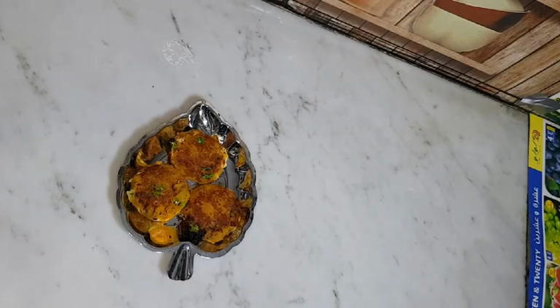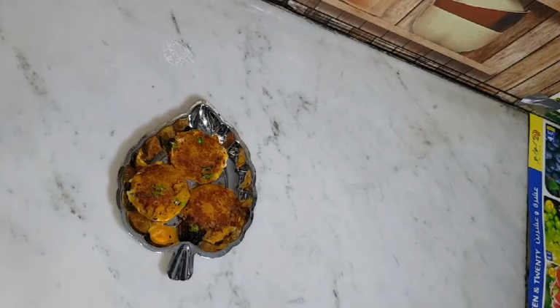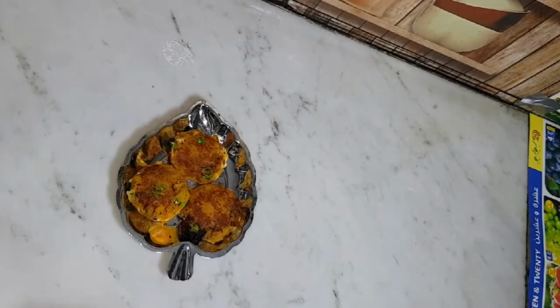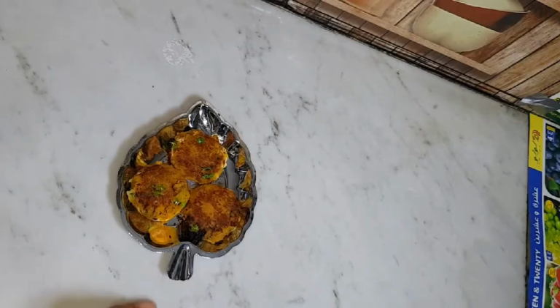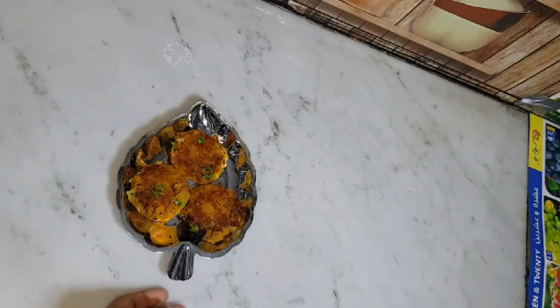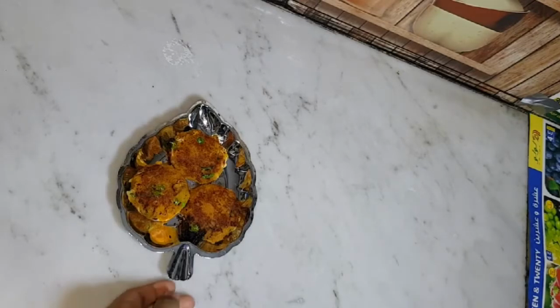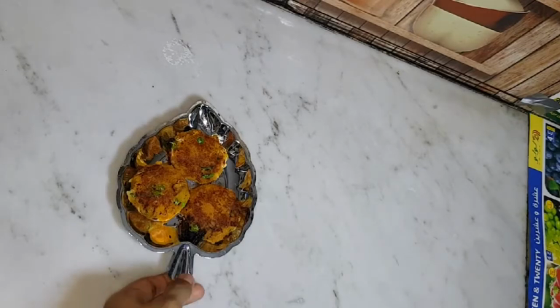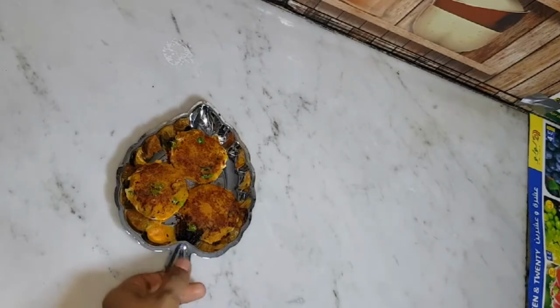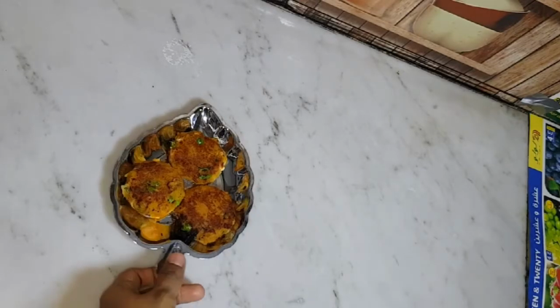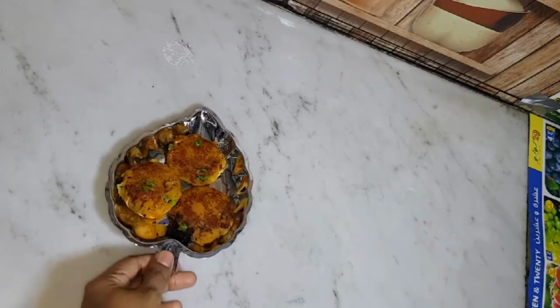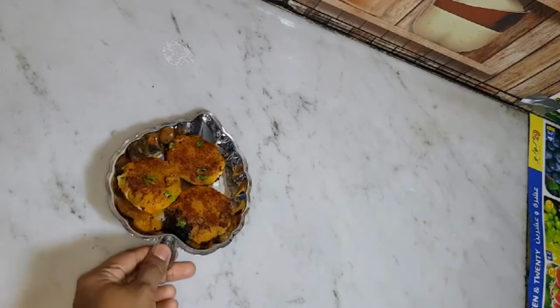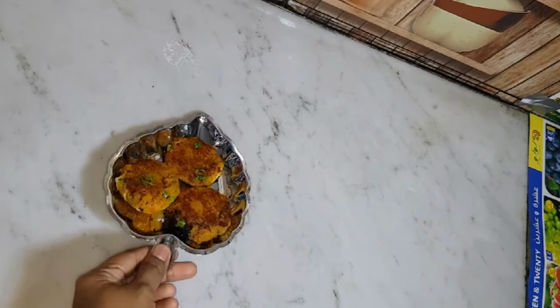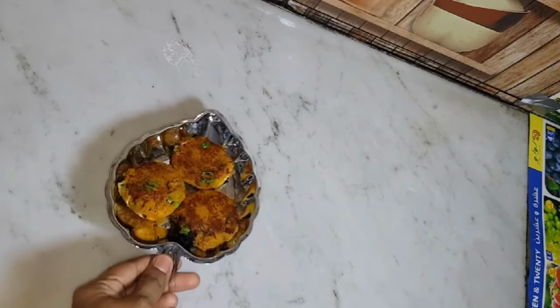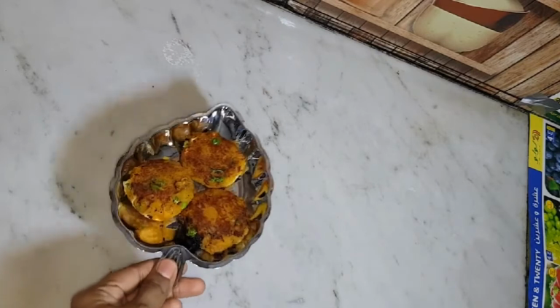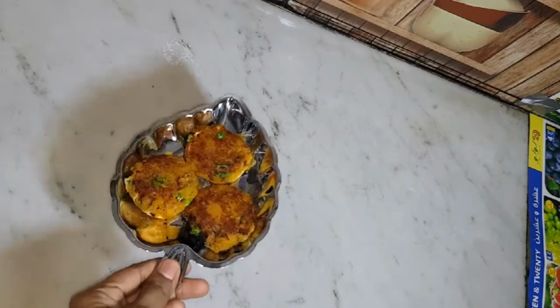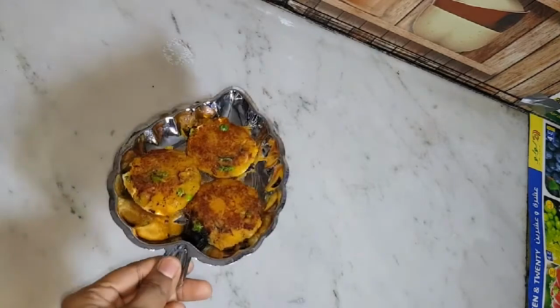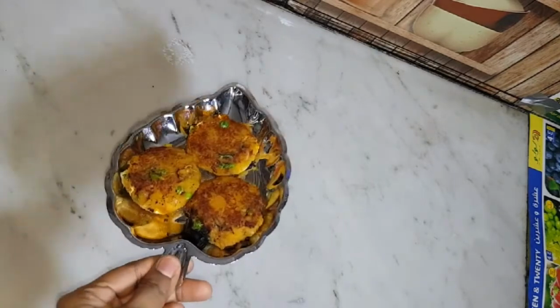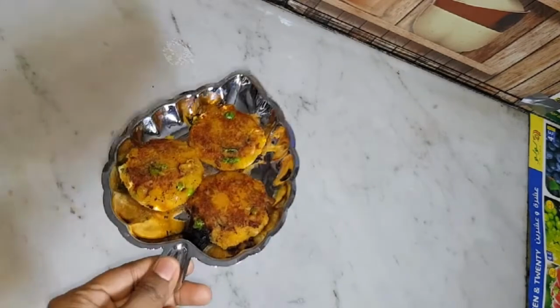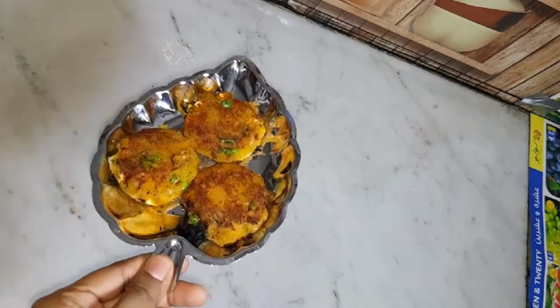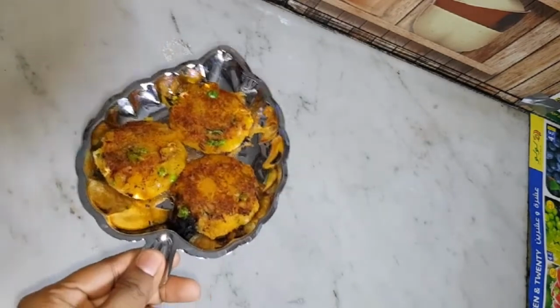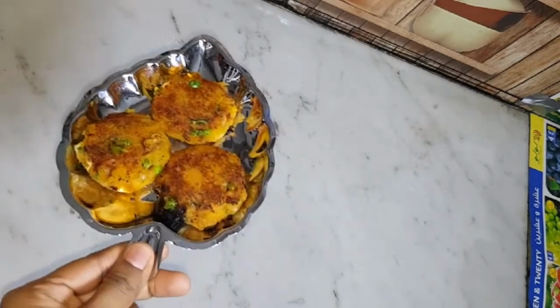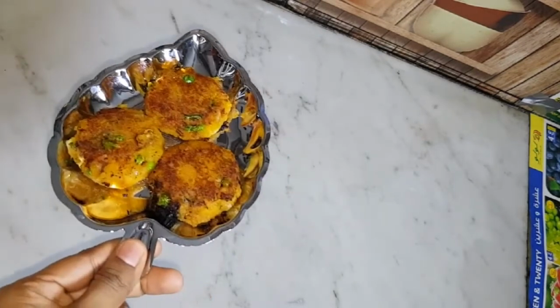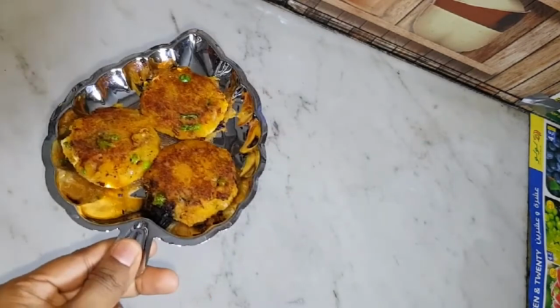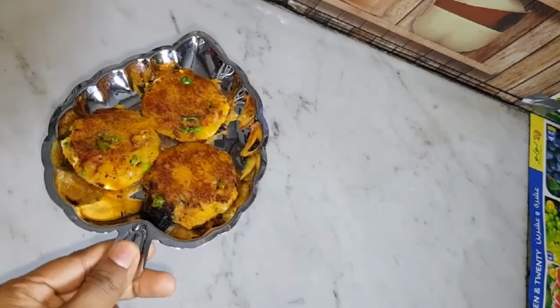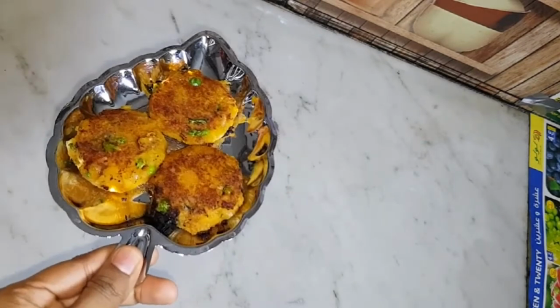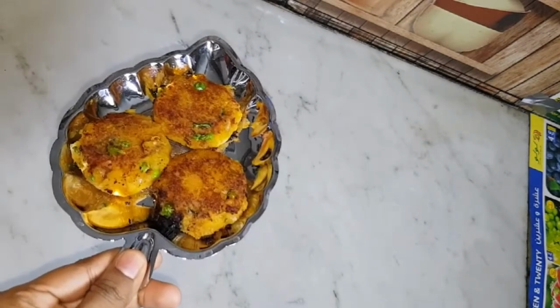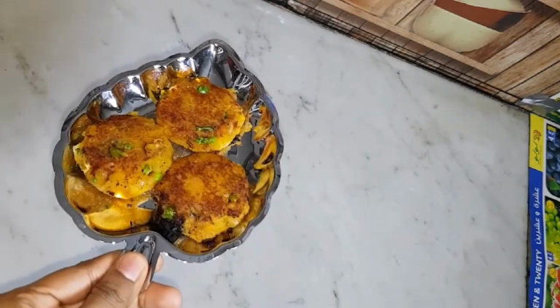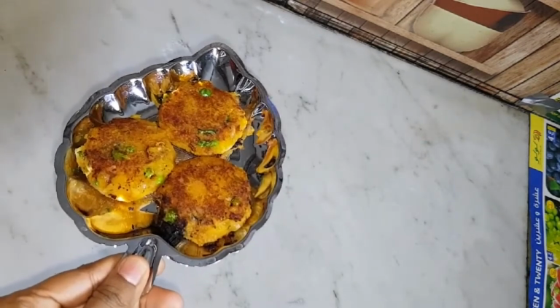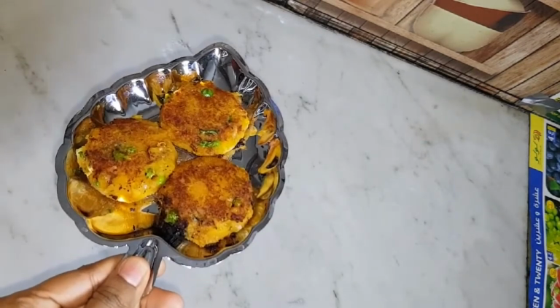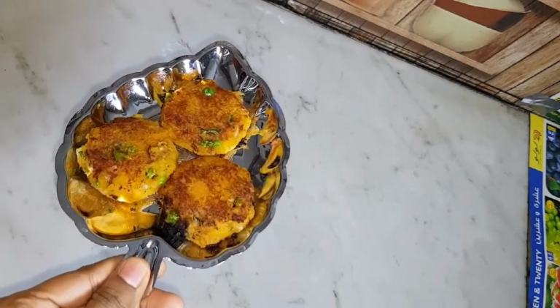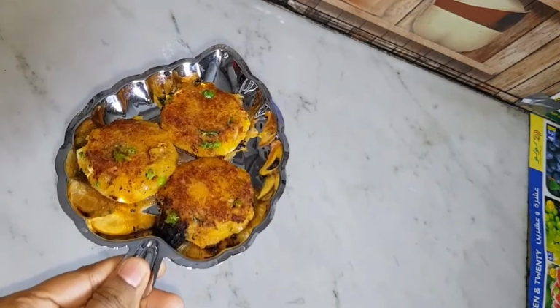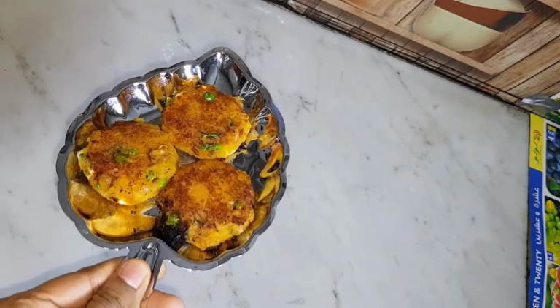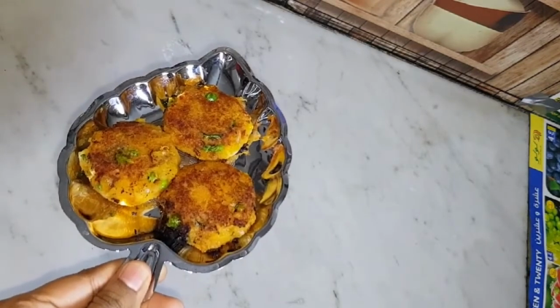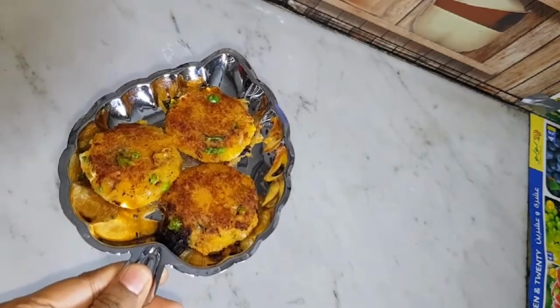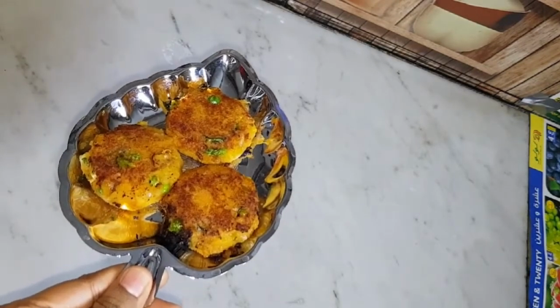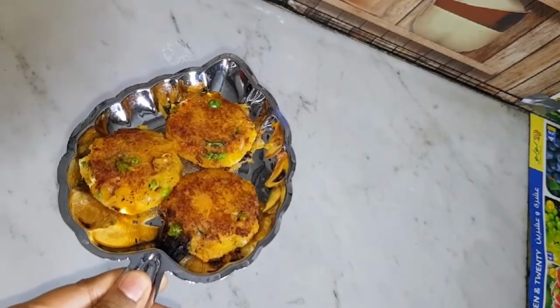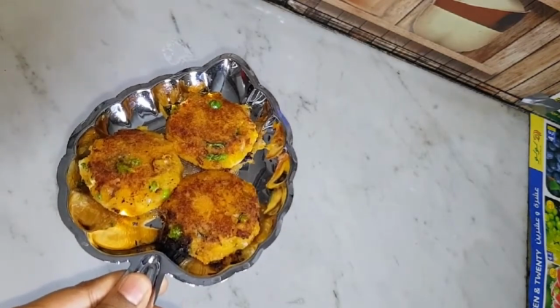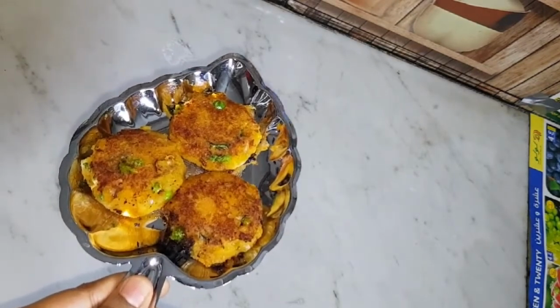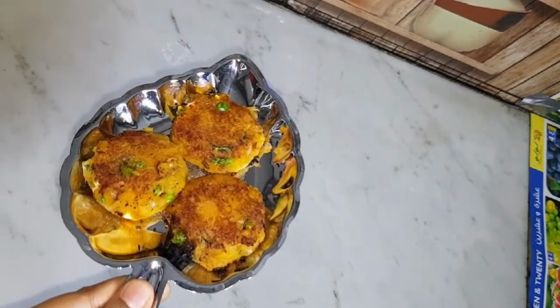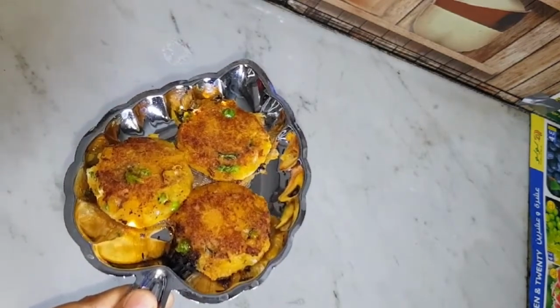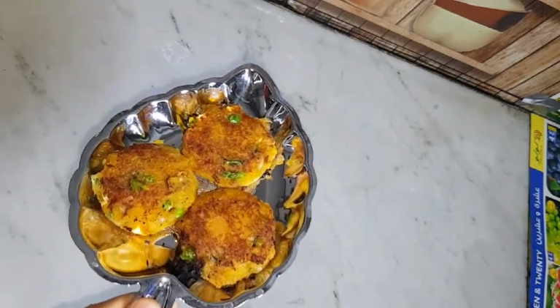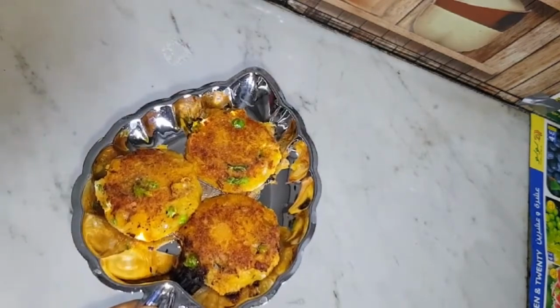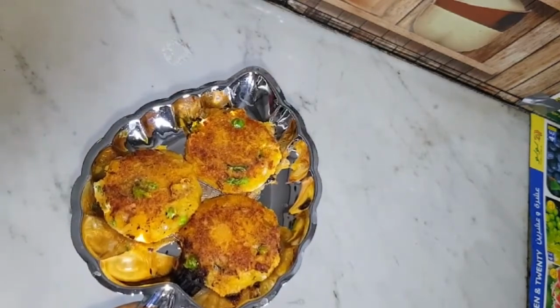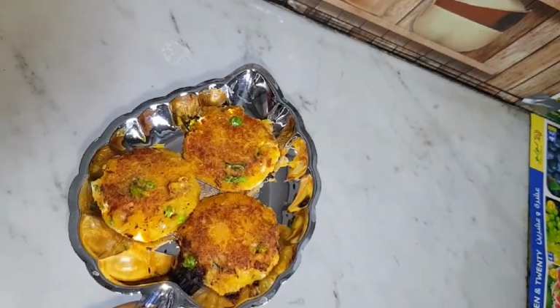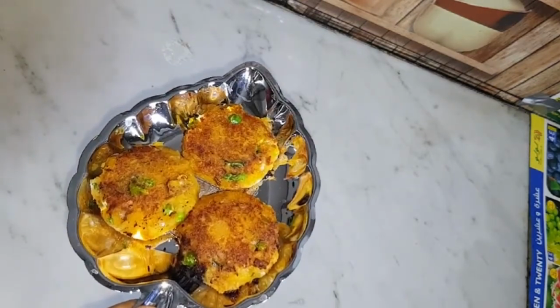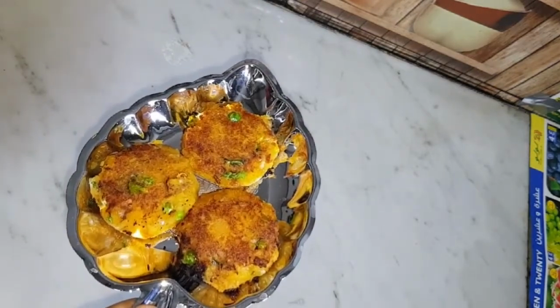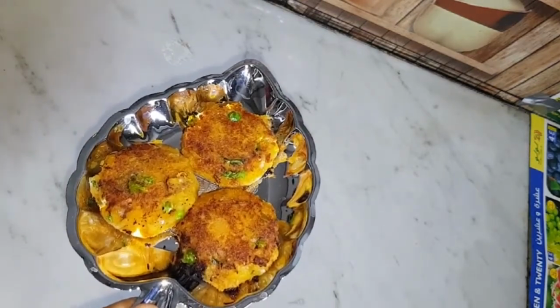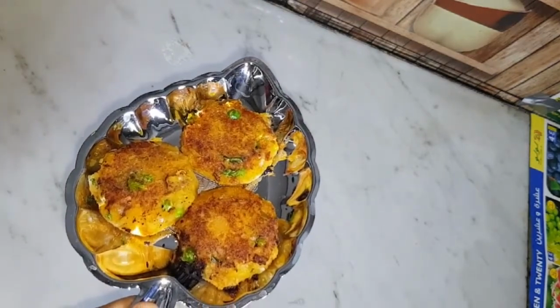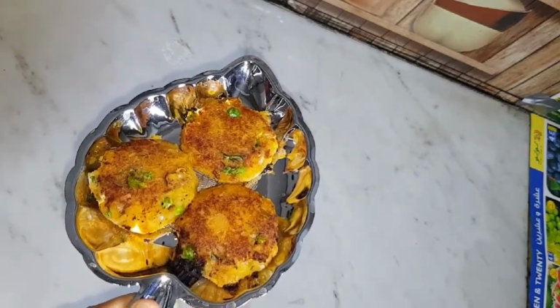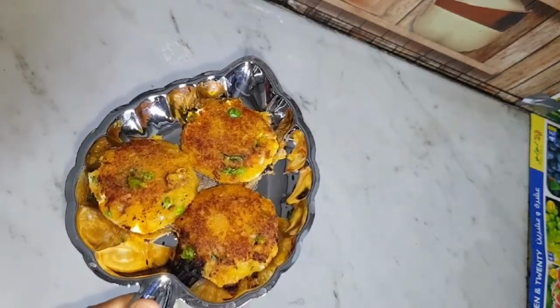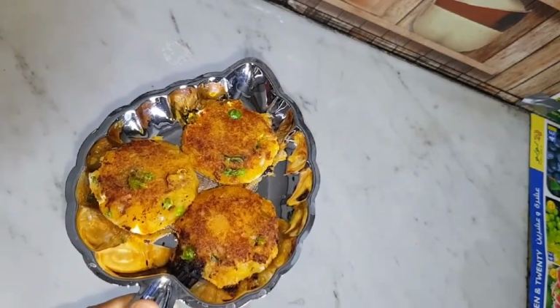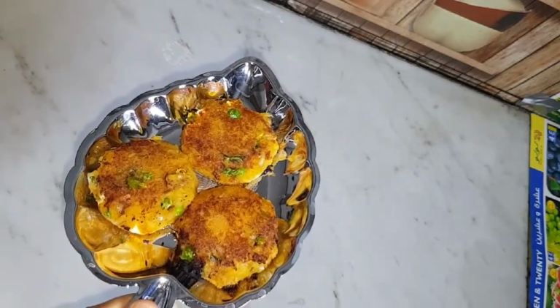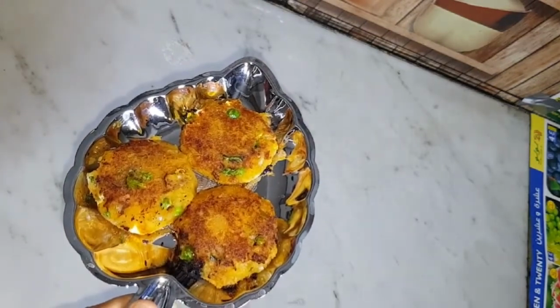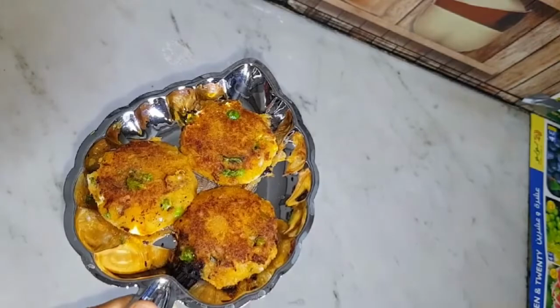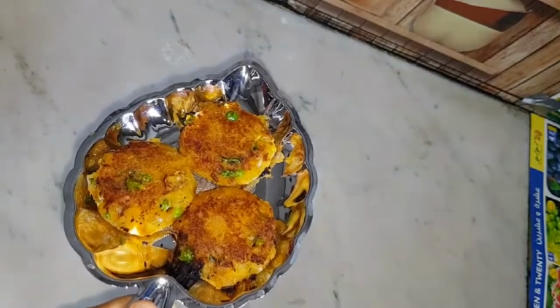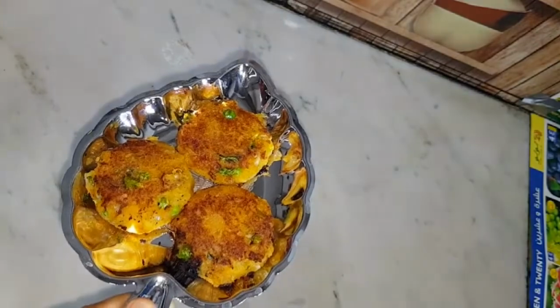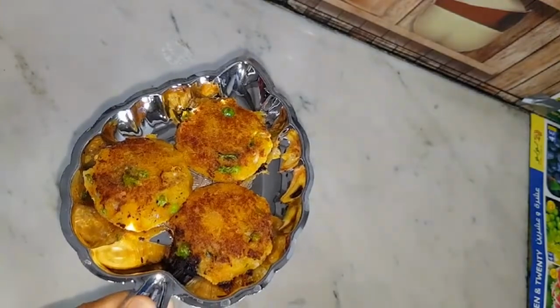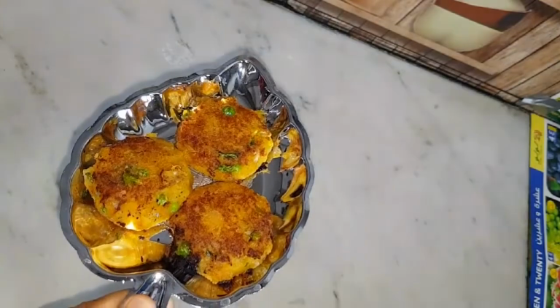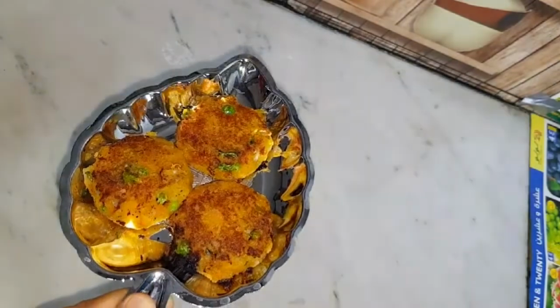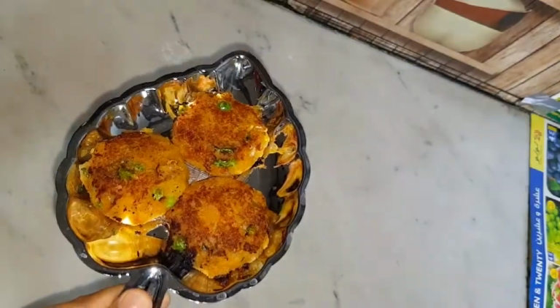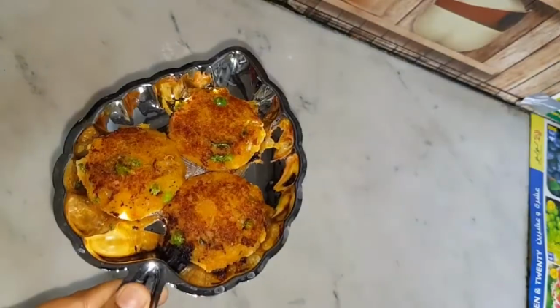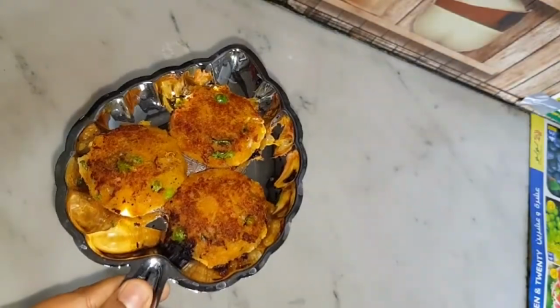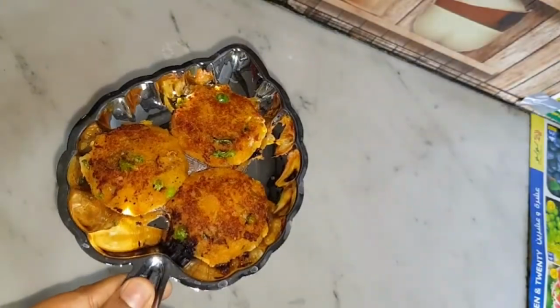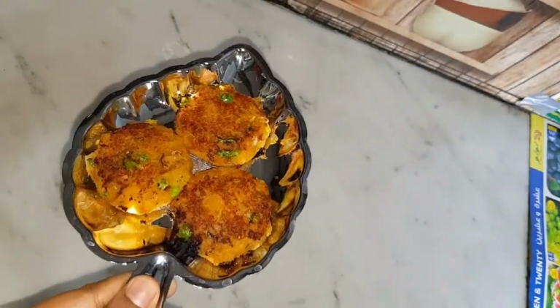Hello friends, welcome to our channel Subaimiku Samayal. Now we are going to show you the recipe — kids special sweet potato cutlet.